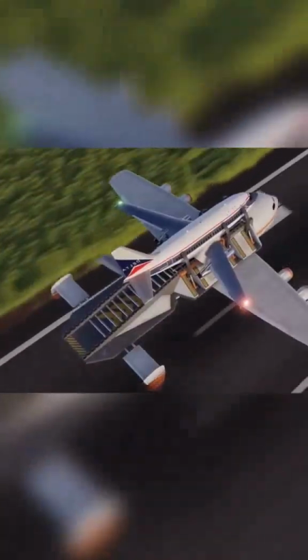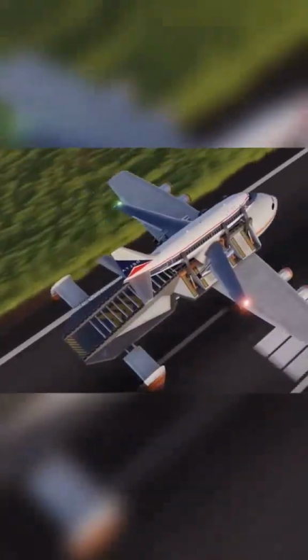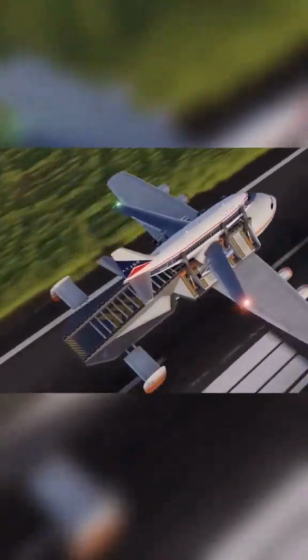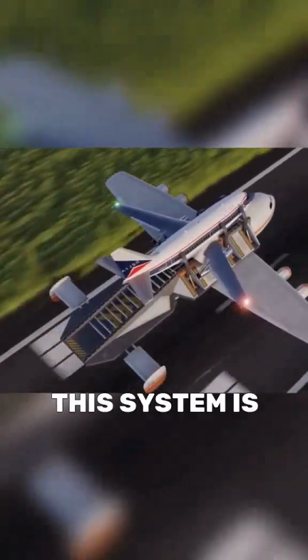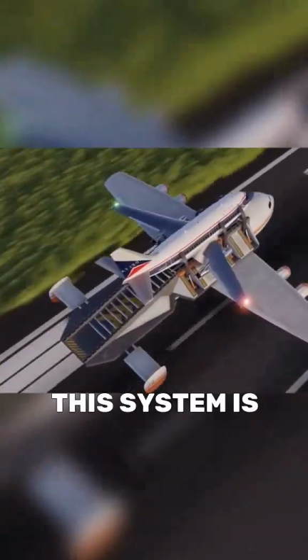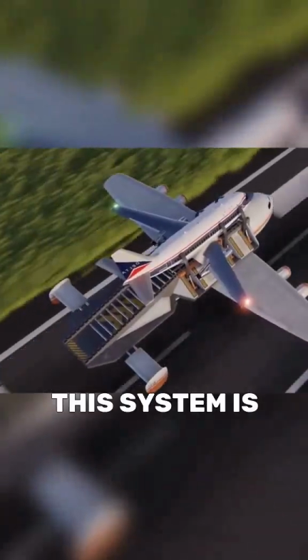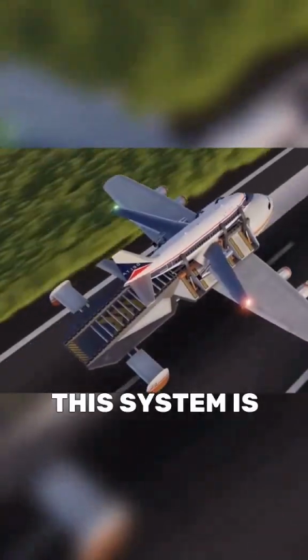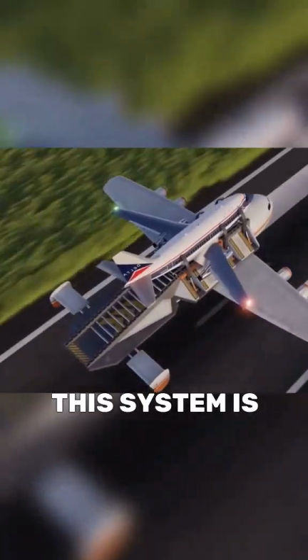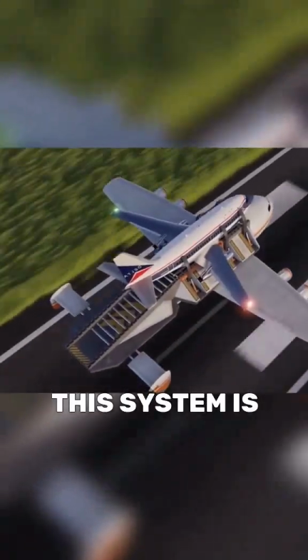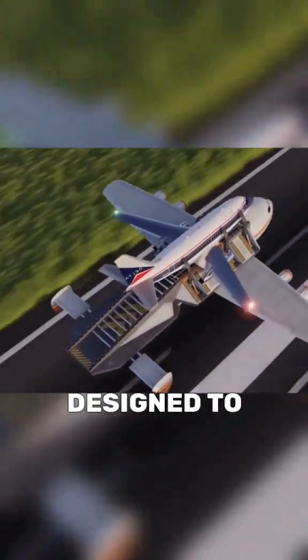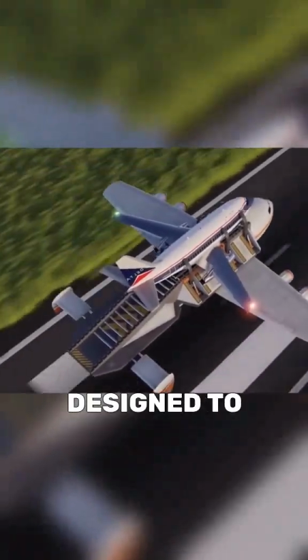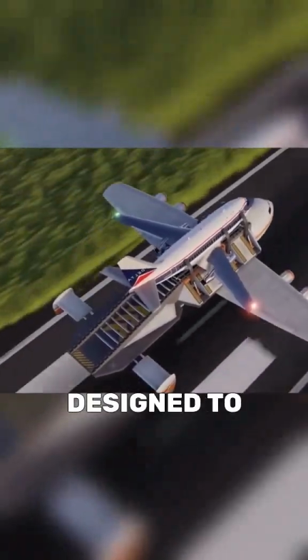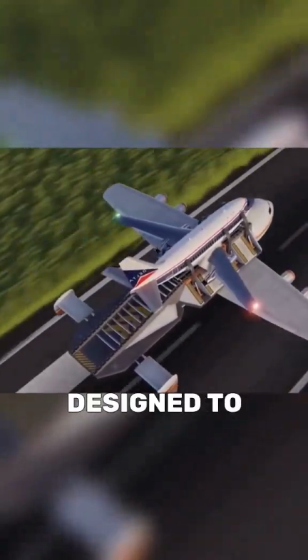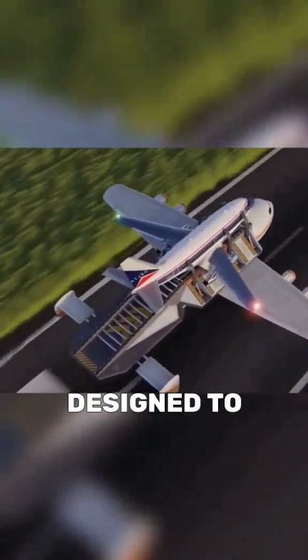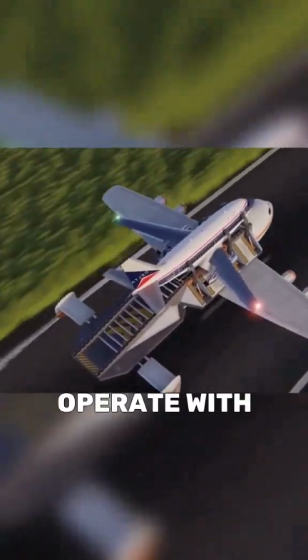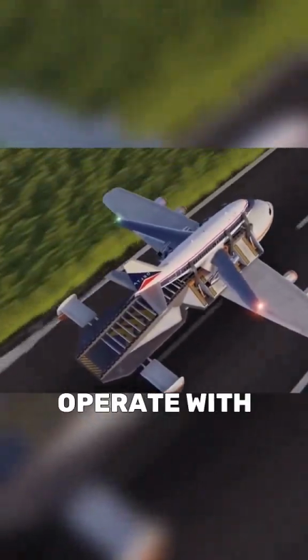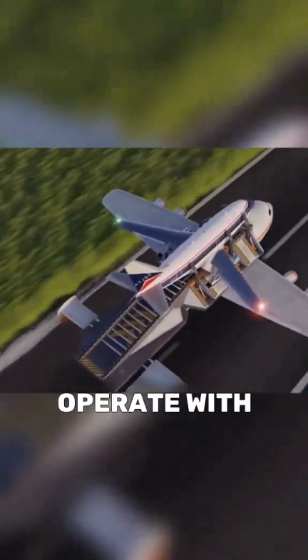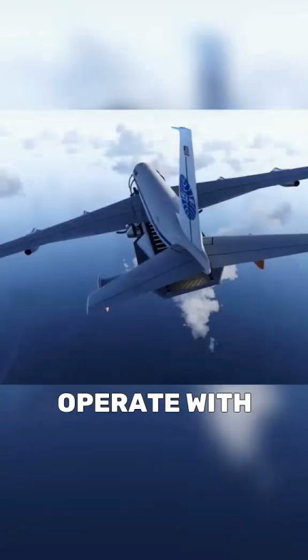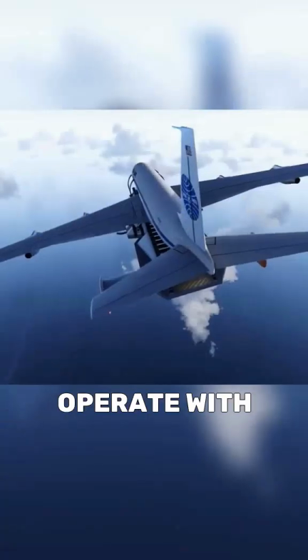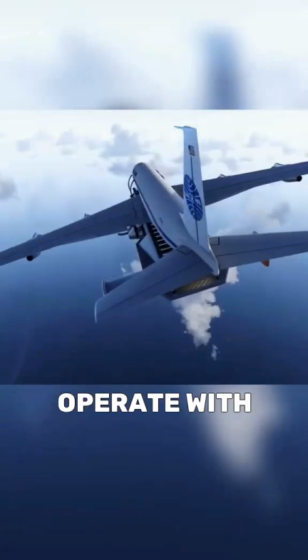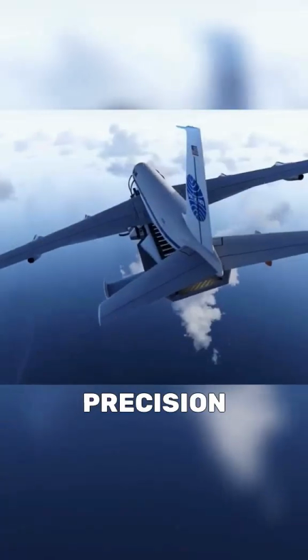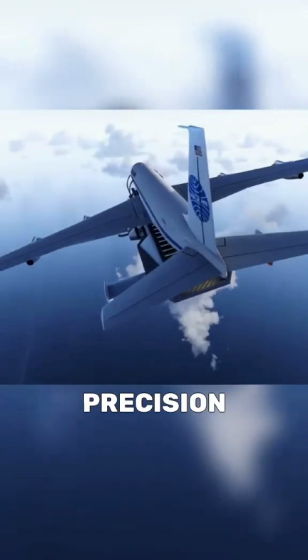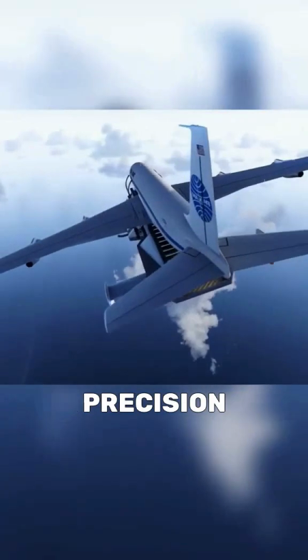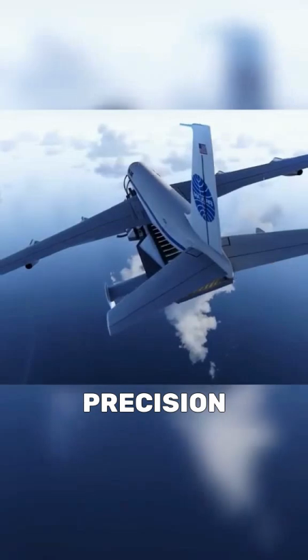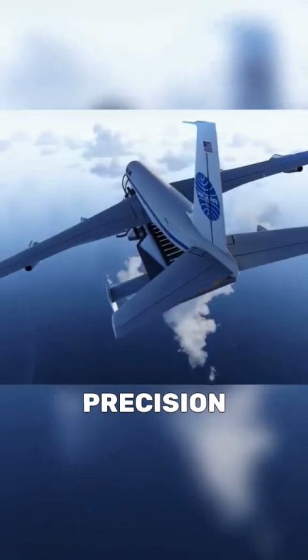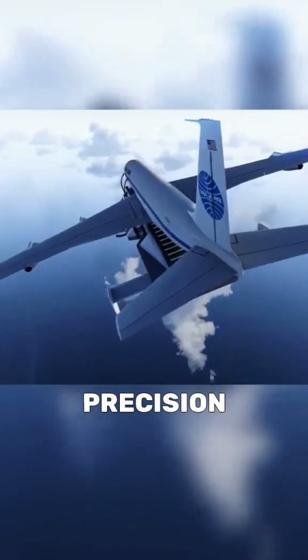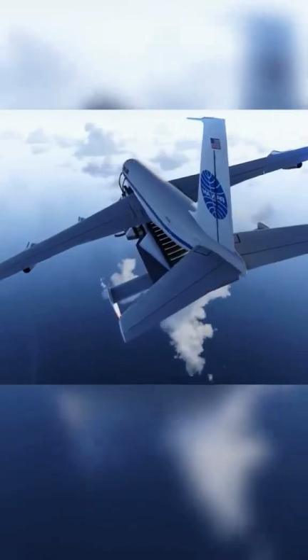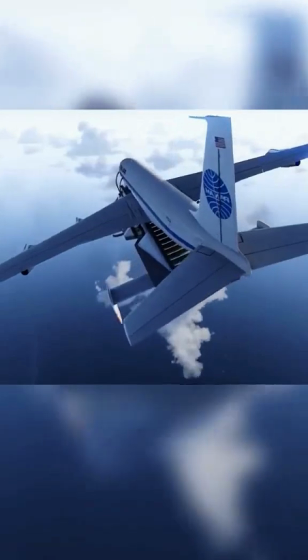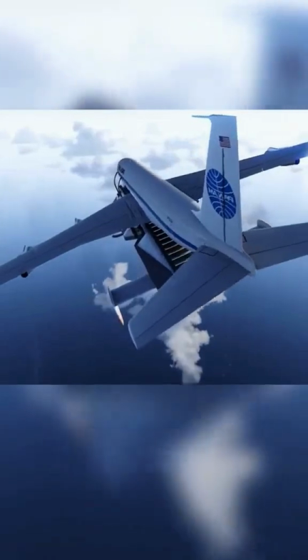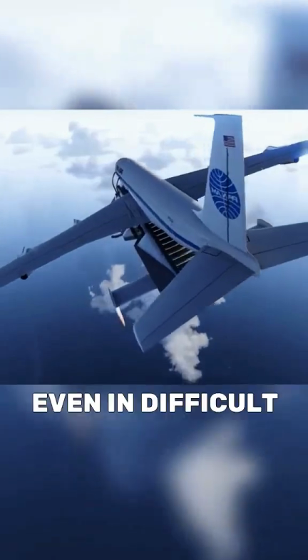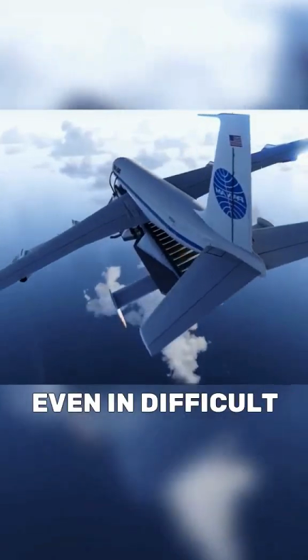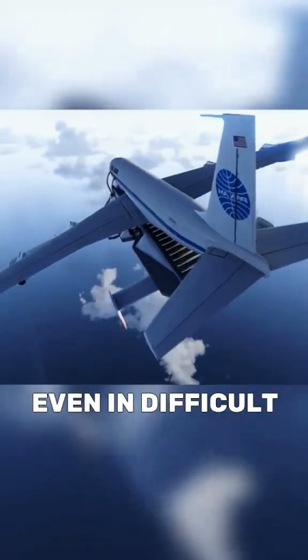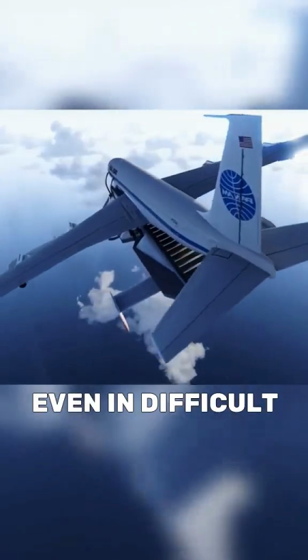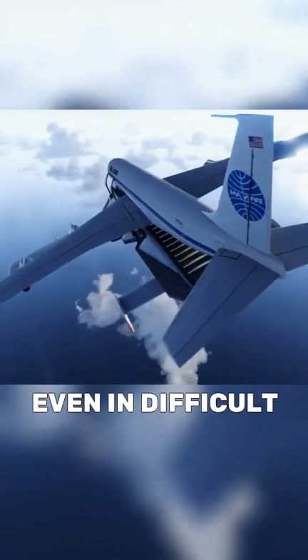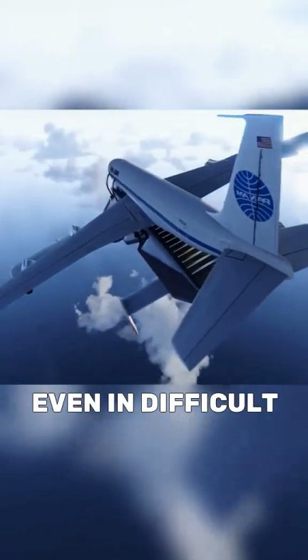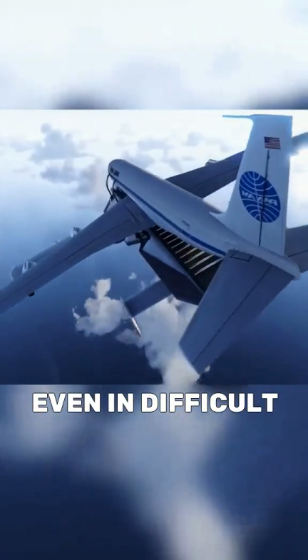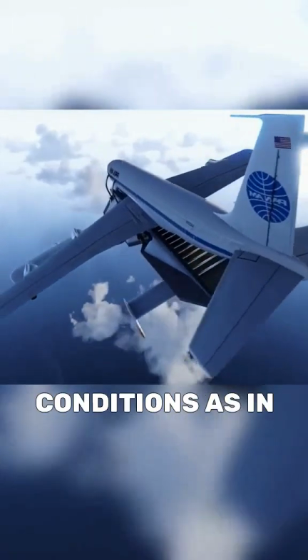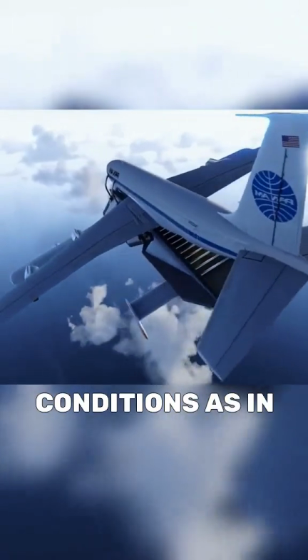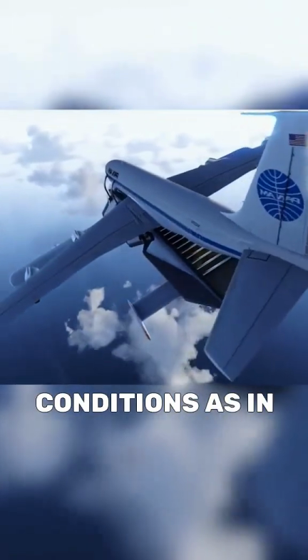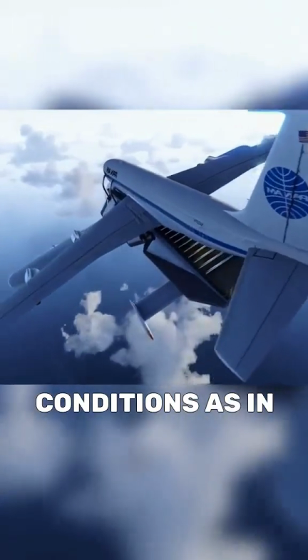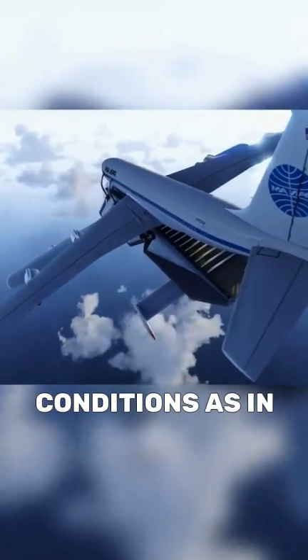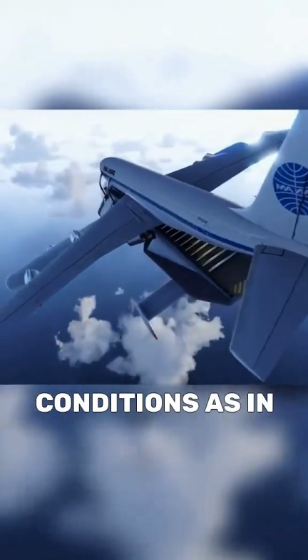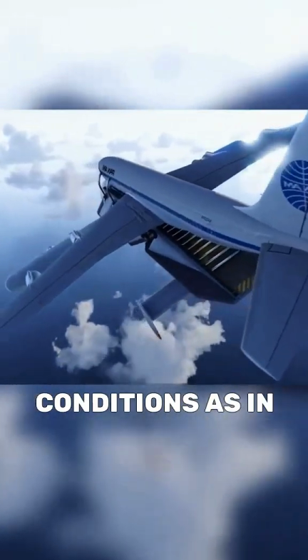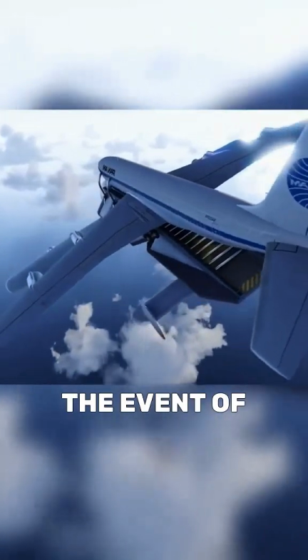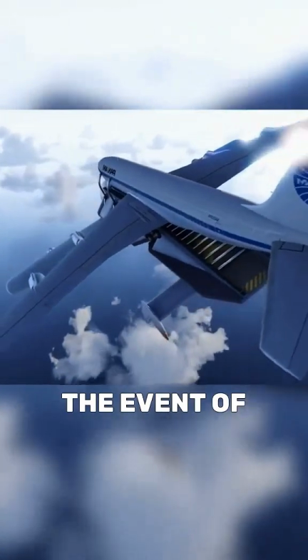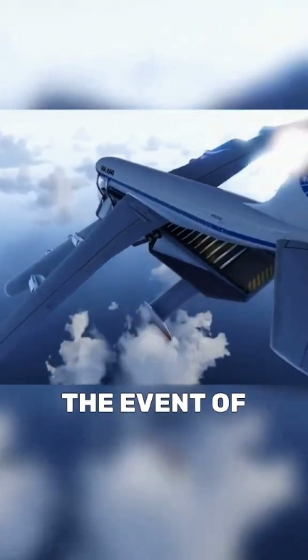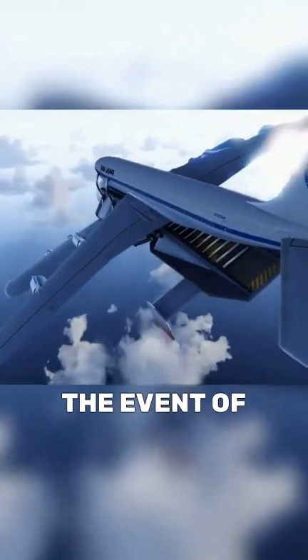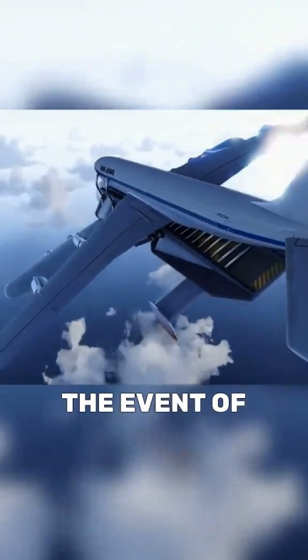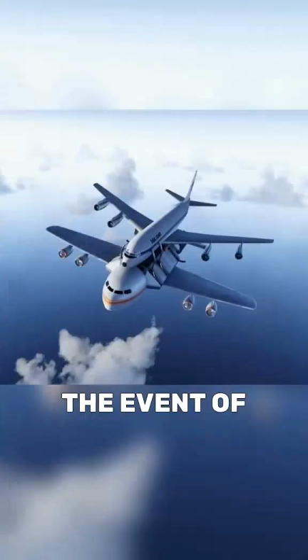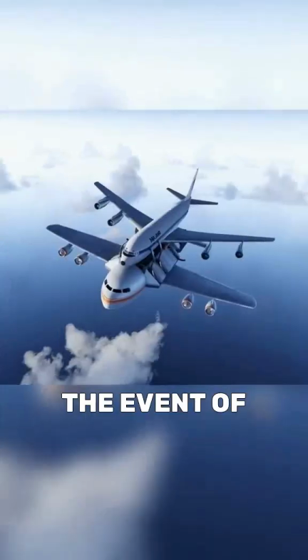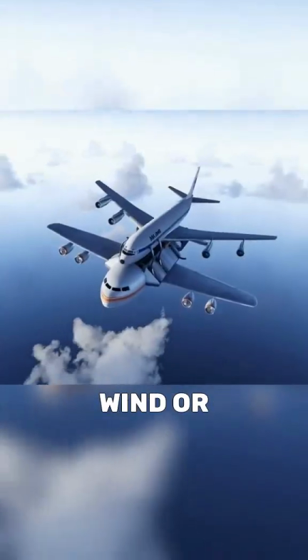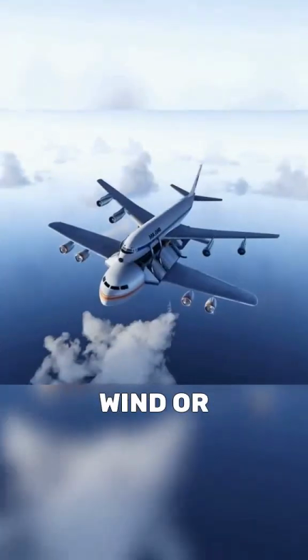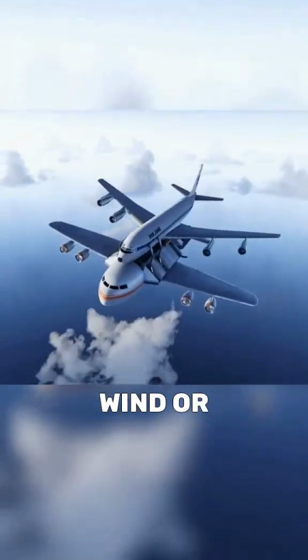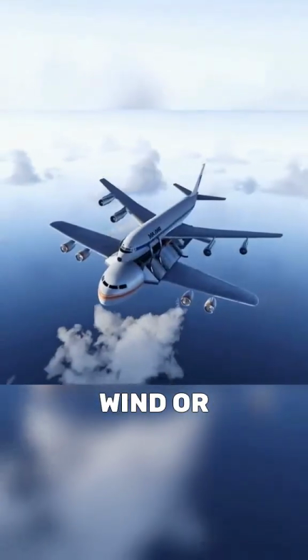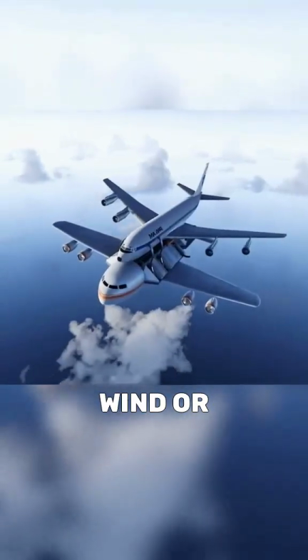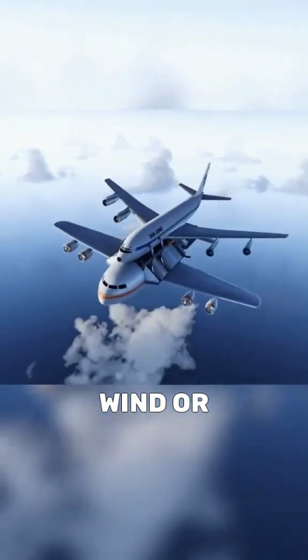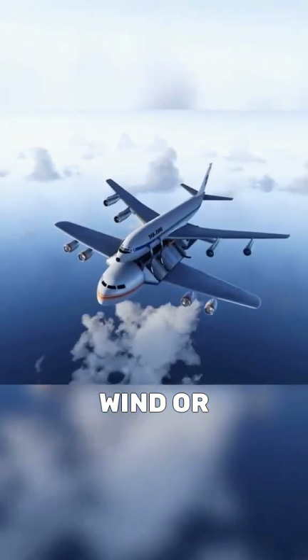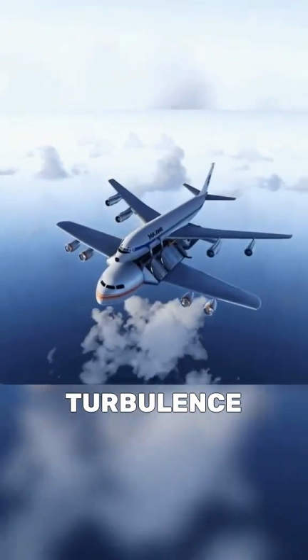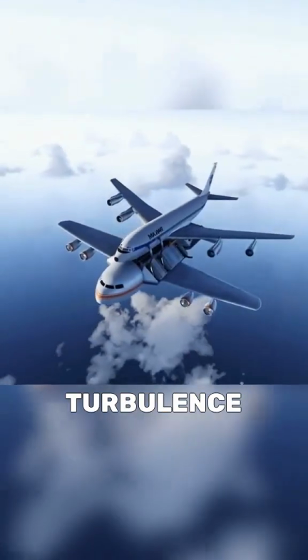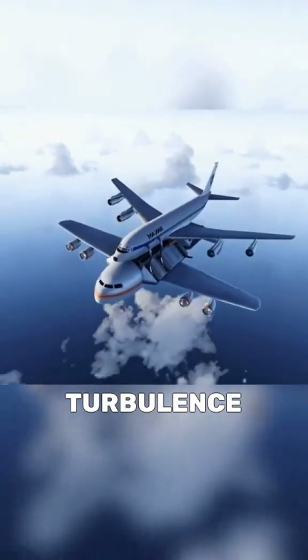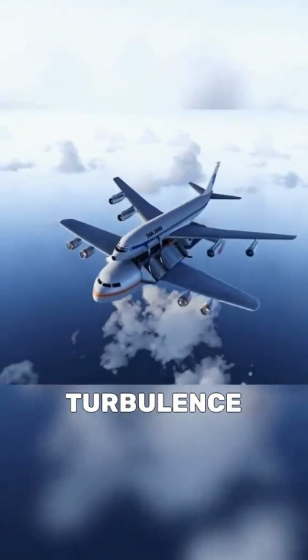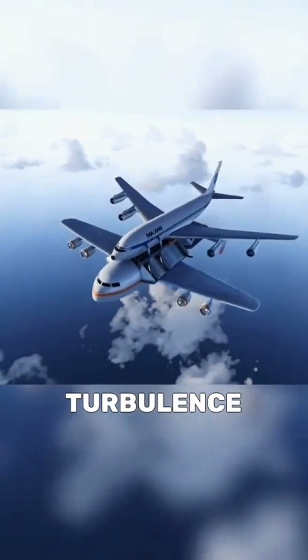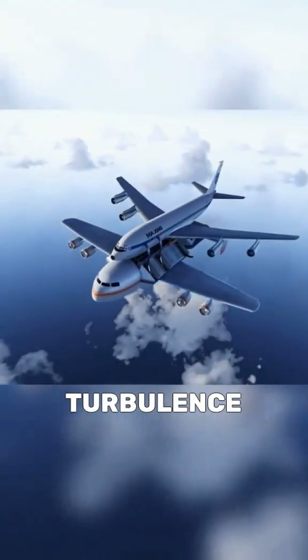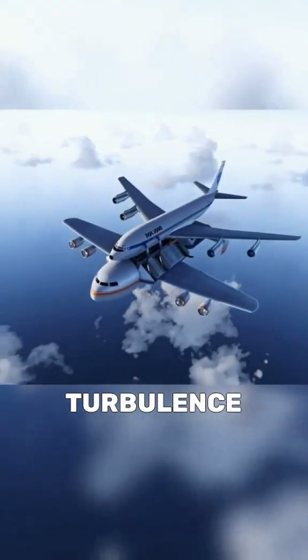This system is designed to operate with precision, even in difficult conditions such as in the event of wind or turbulence.